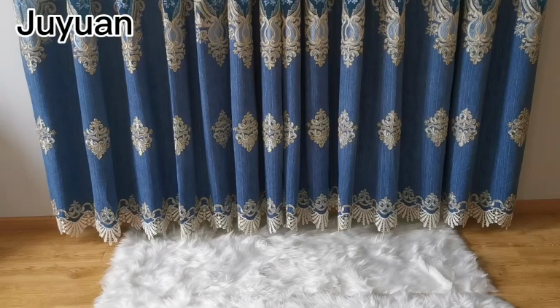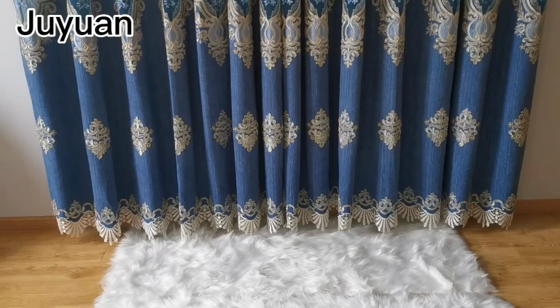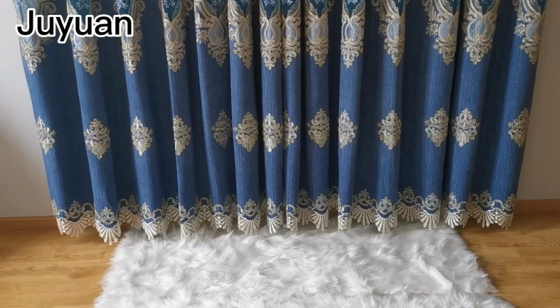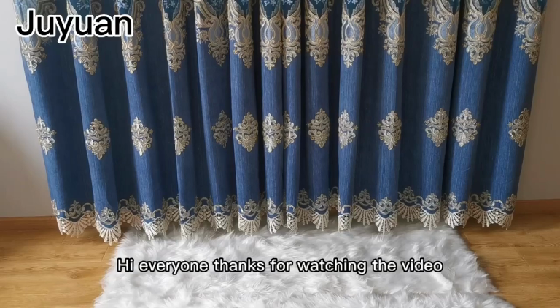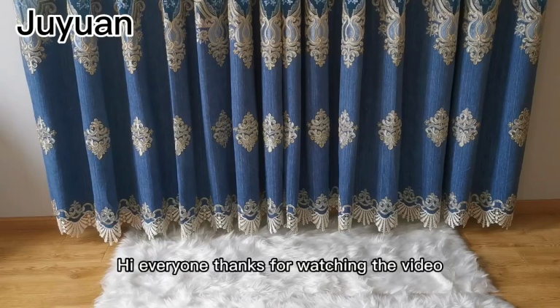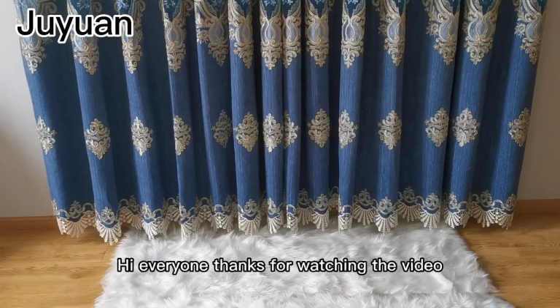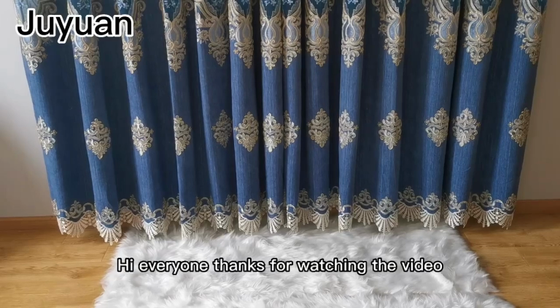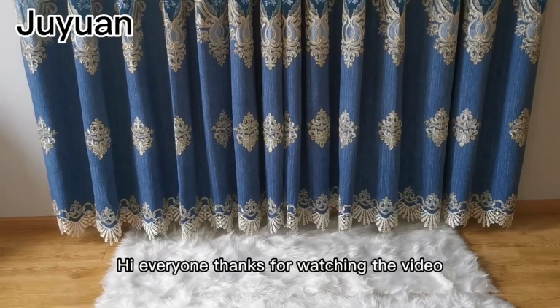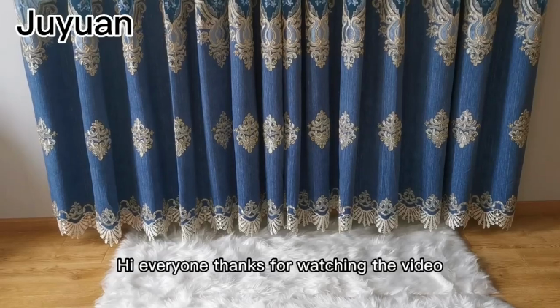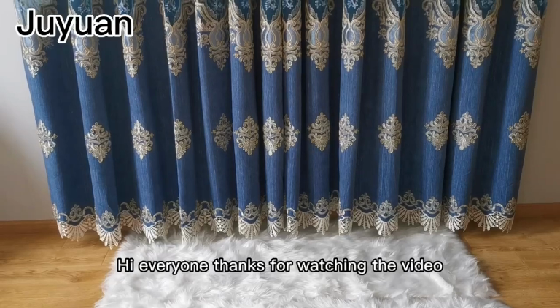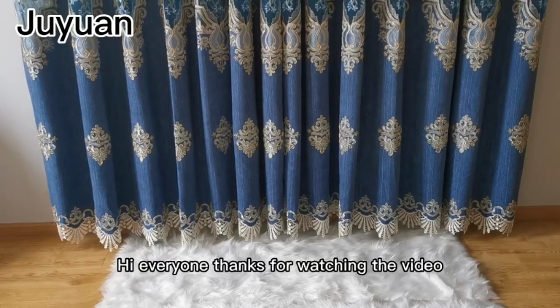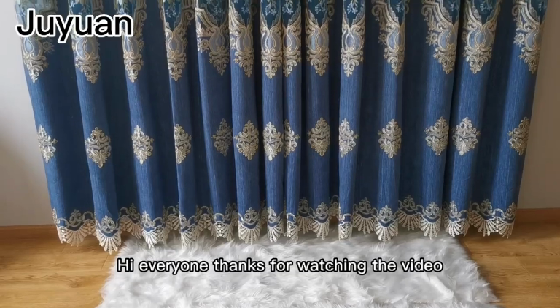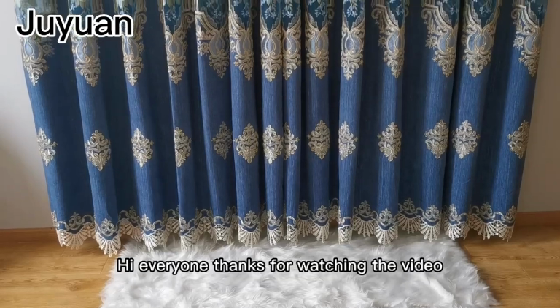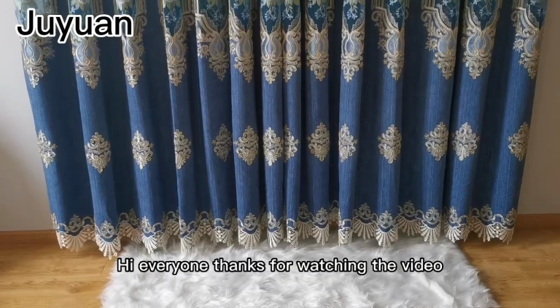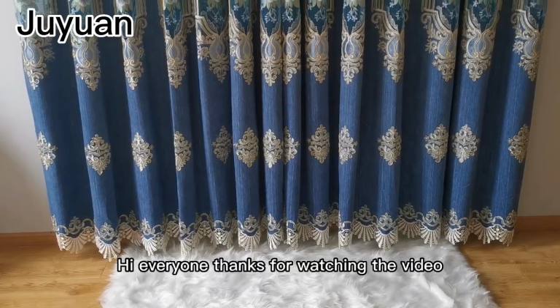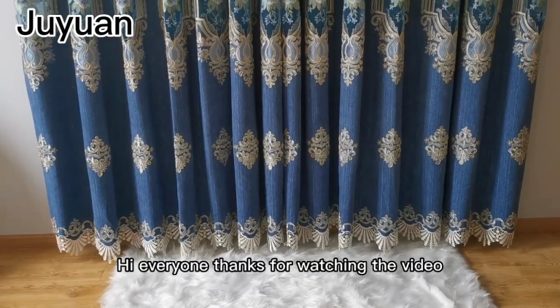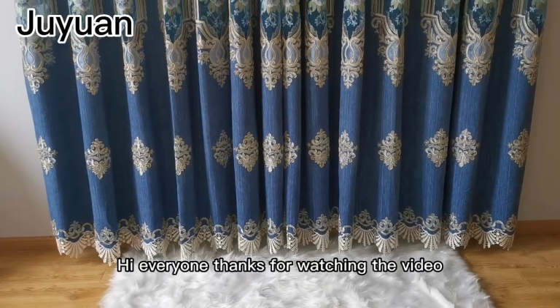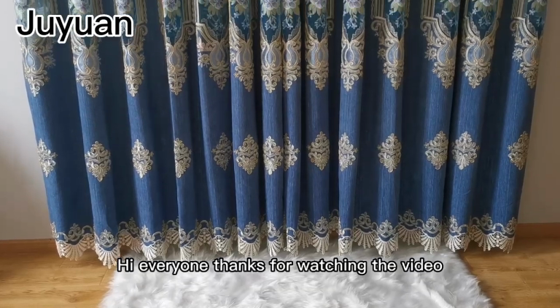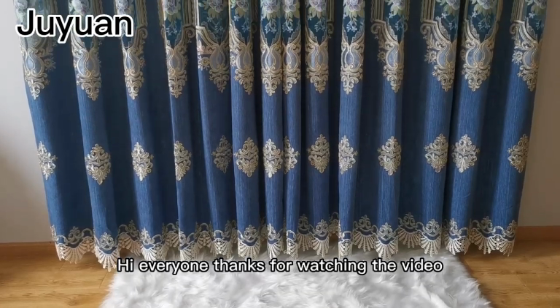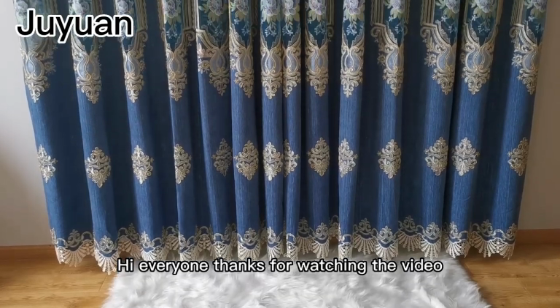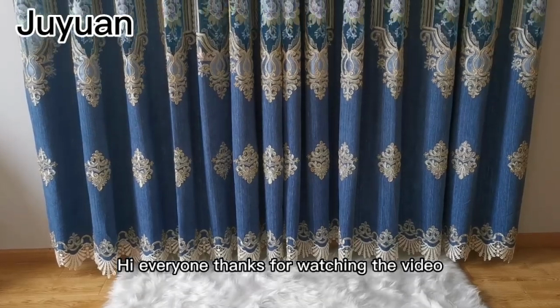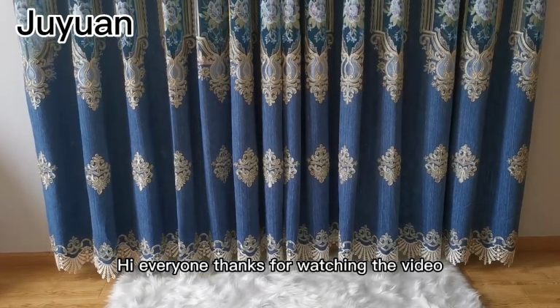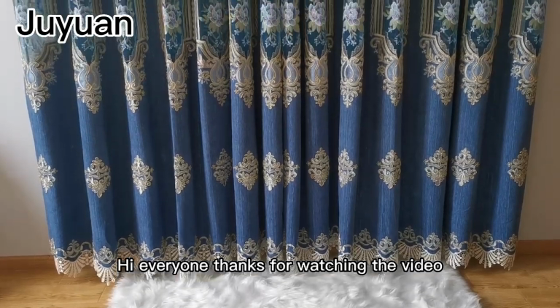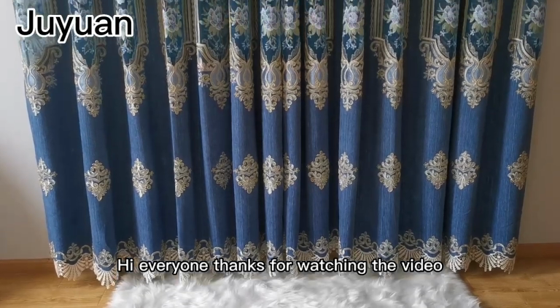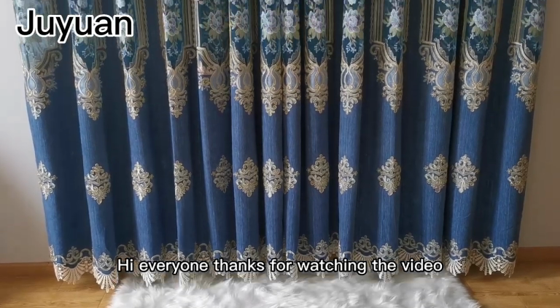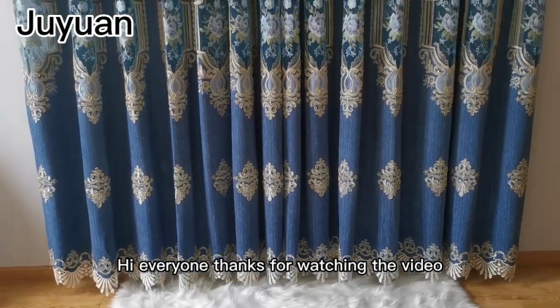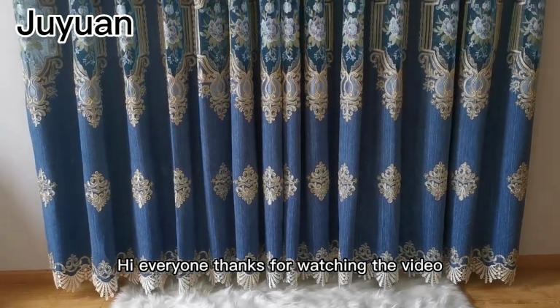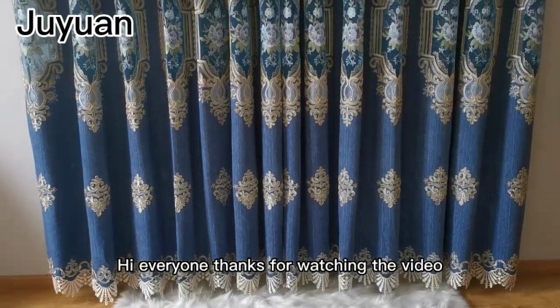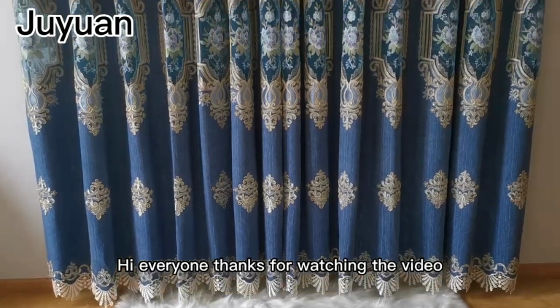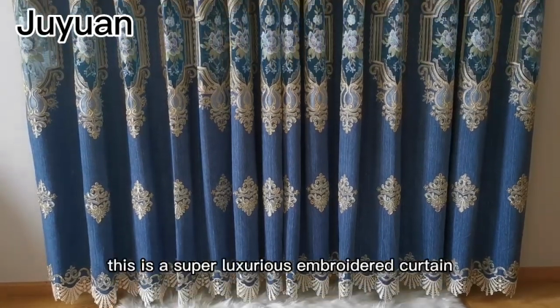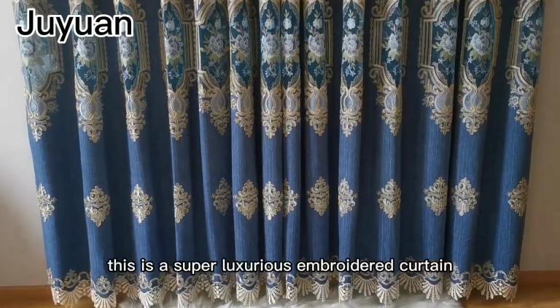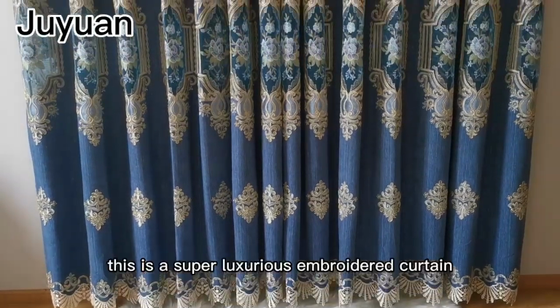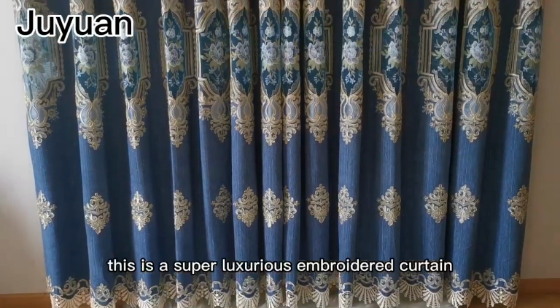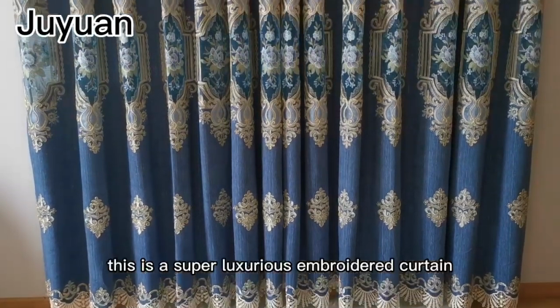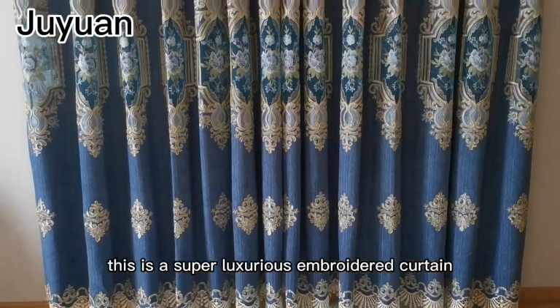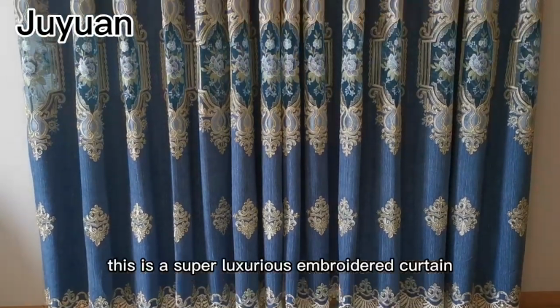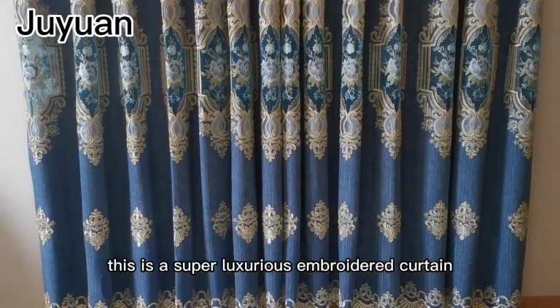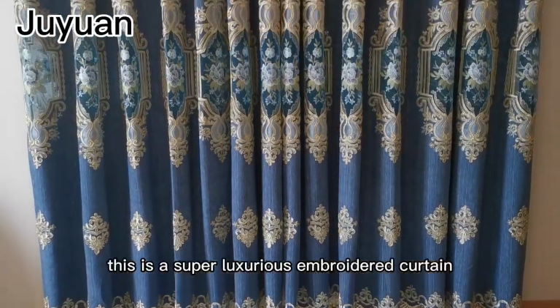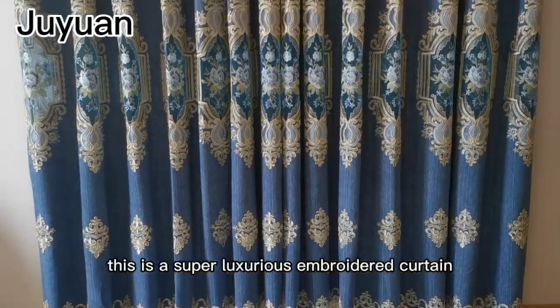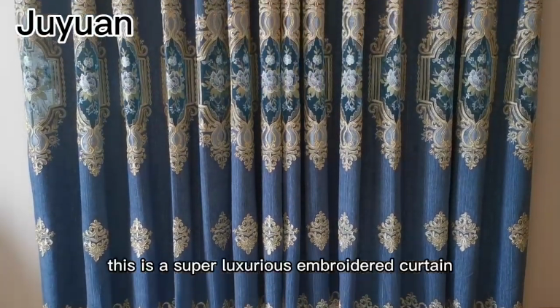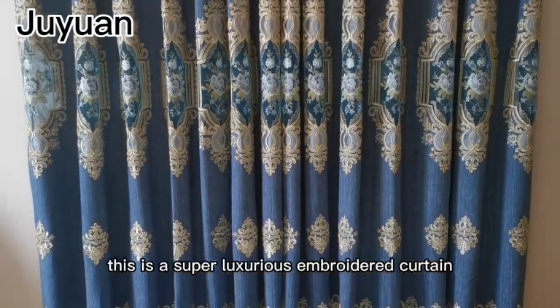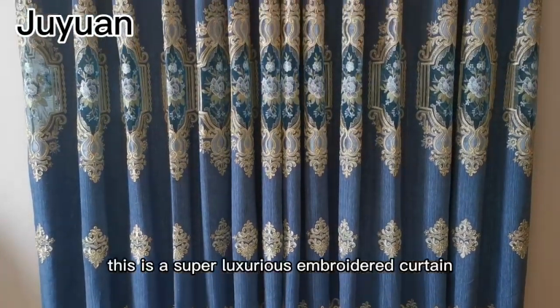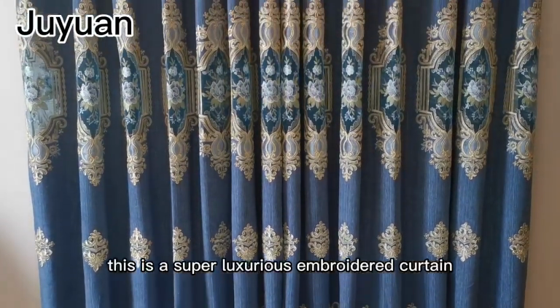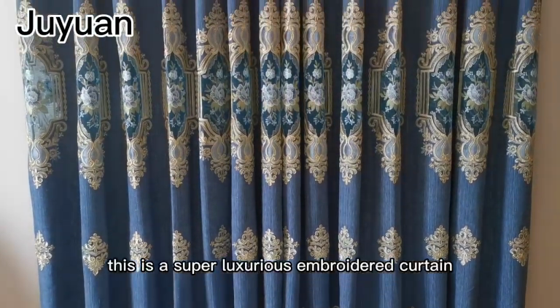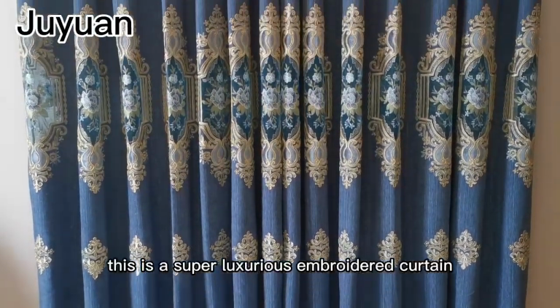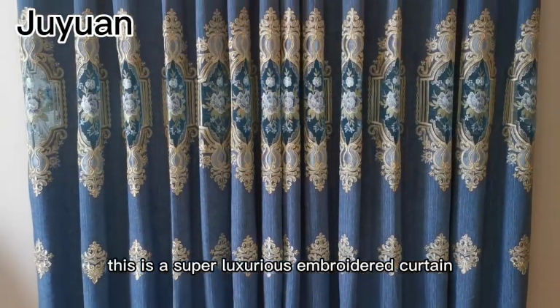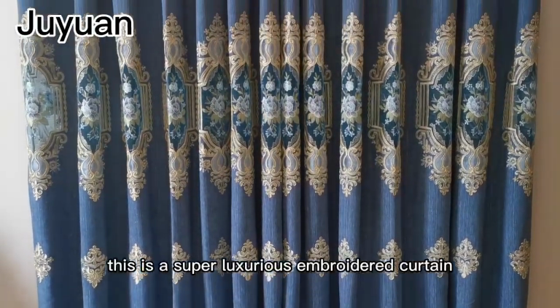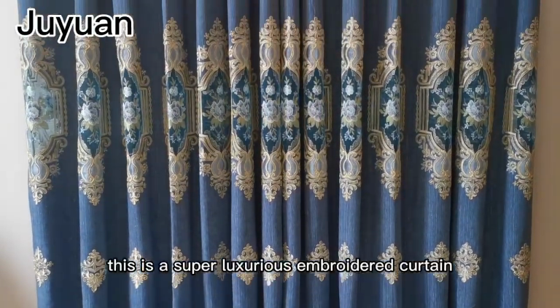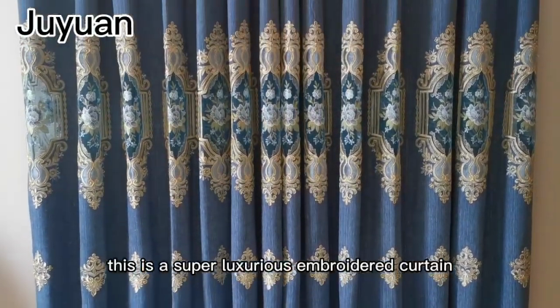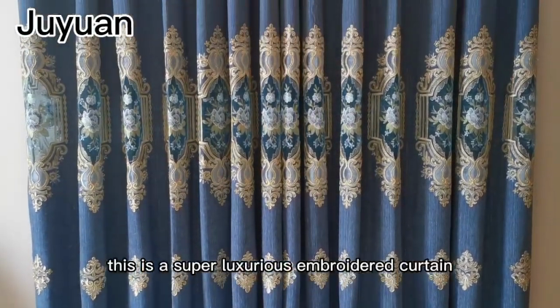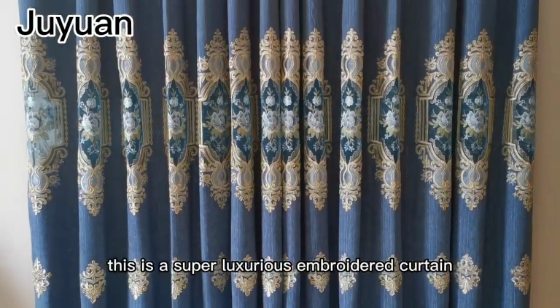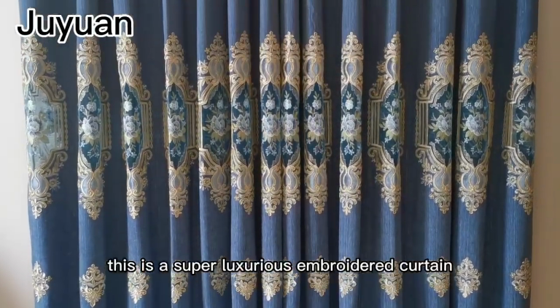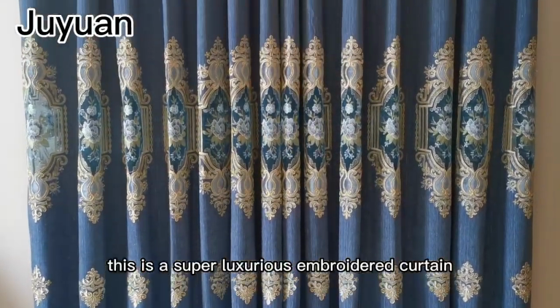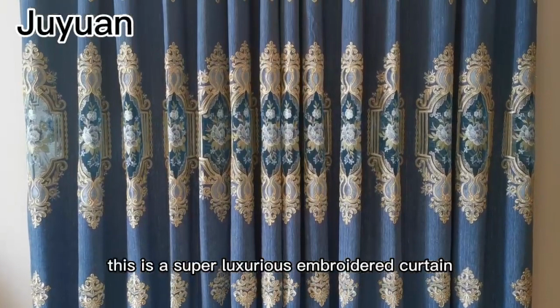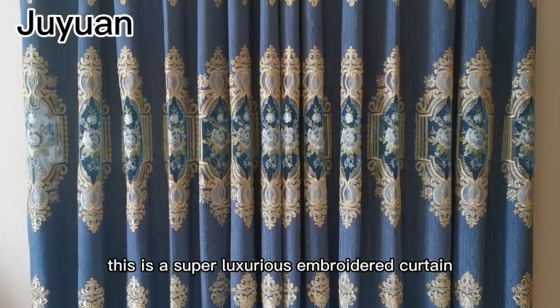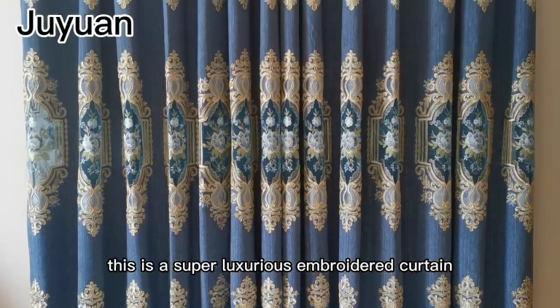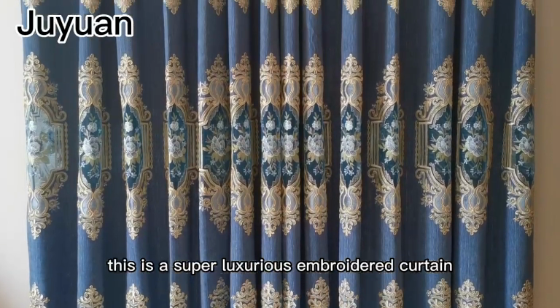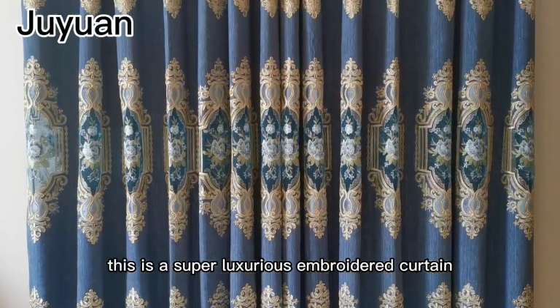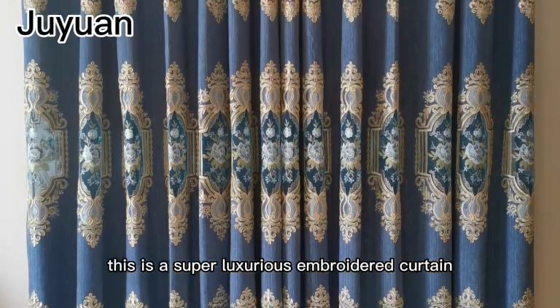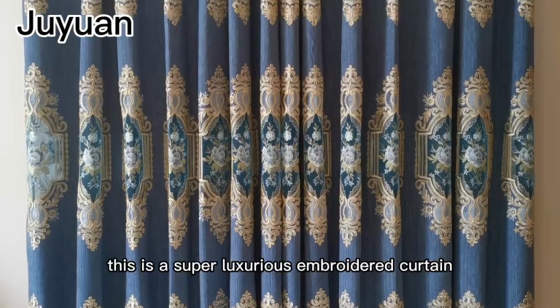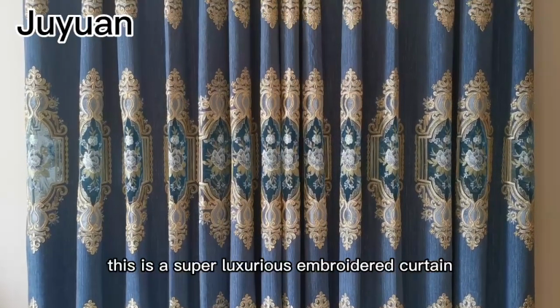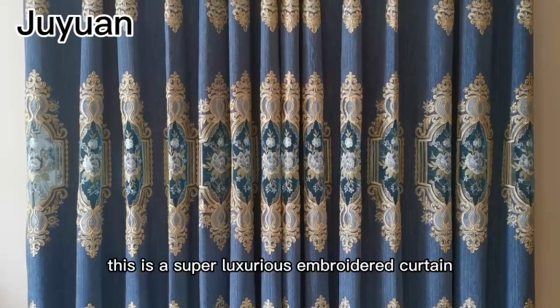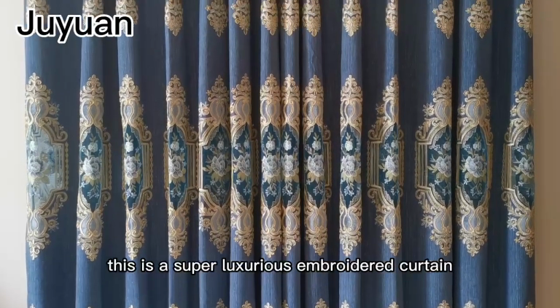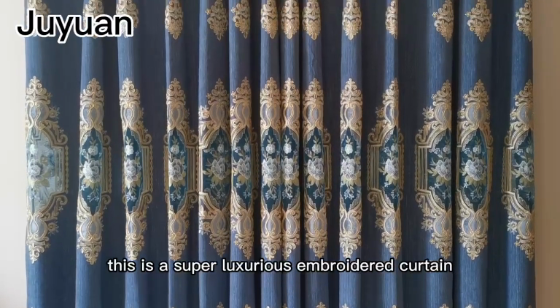Hi everyone, thanks for watching the video. This is a super luxurious embroidered curtain.